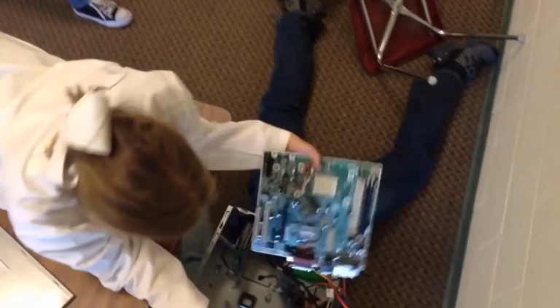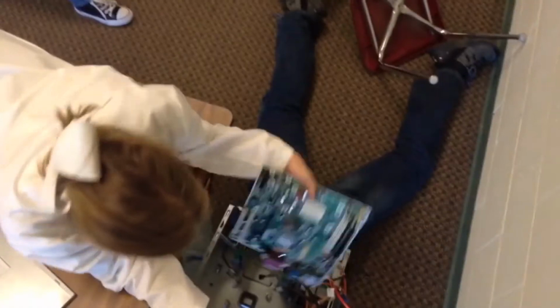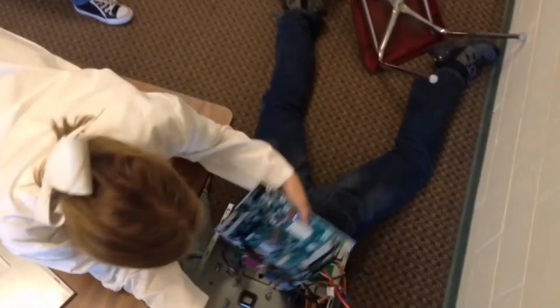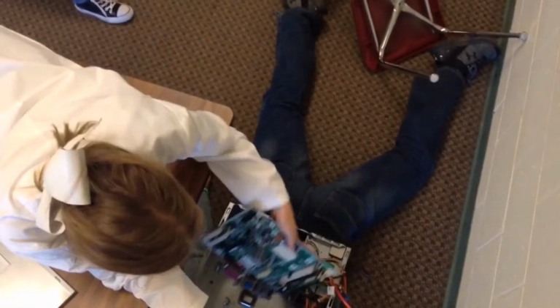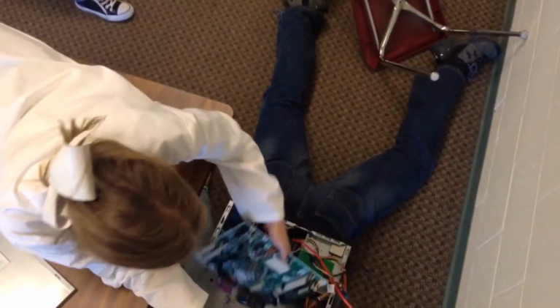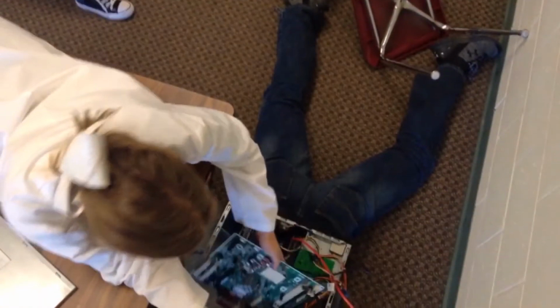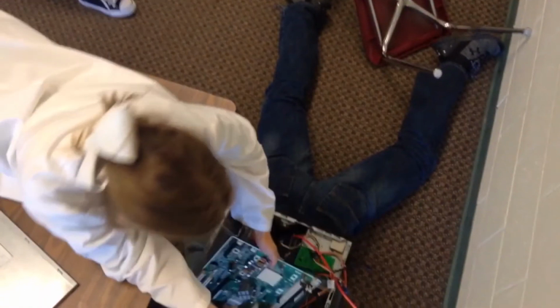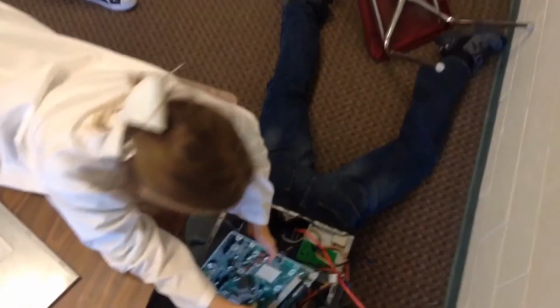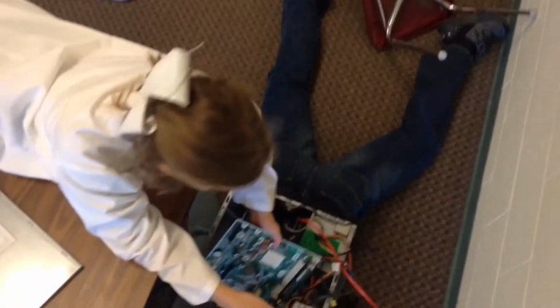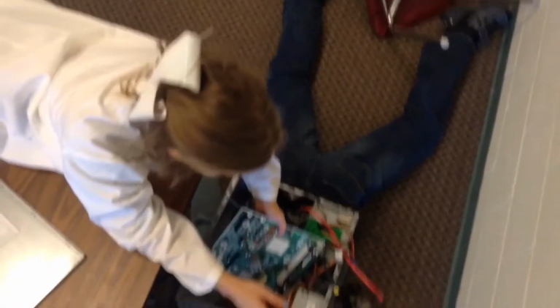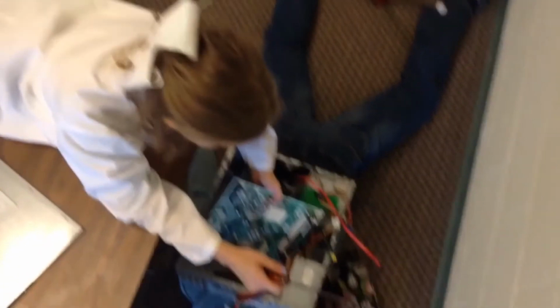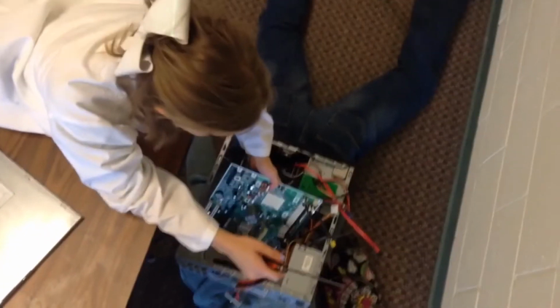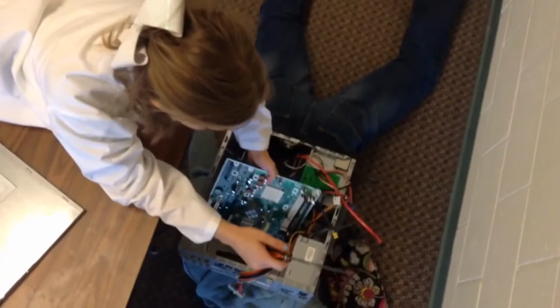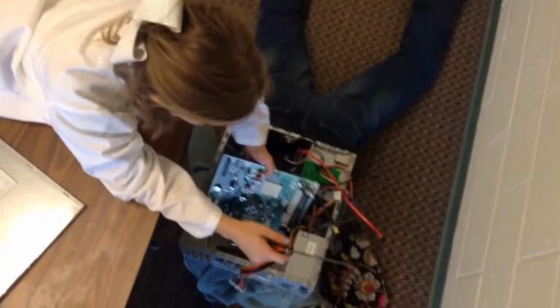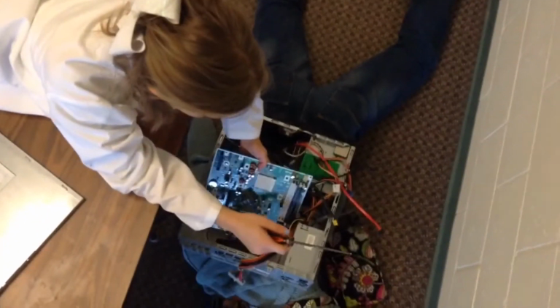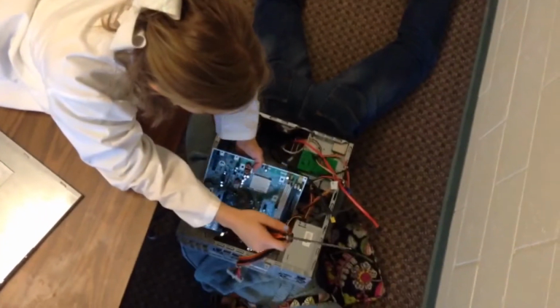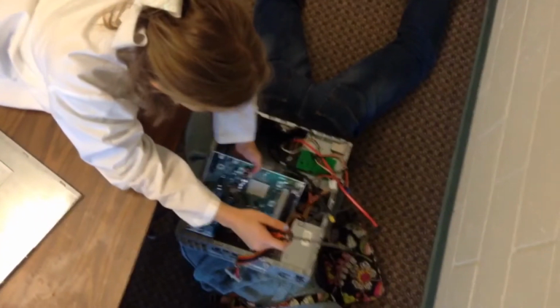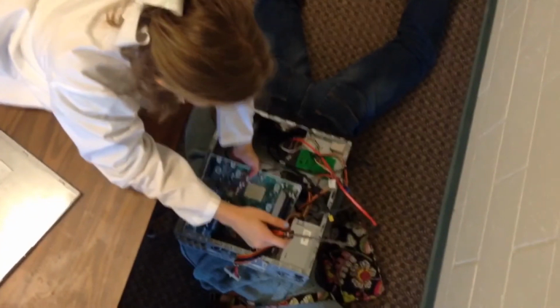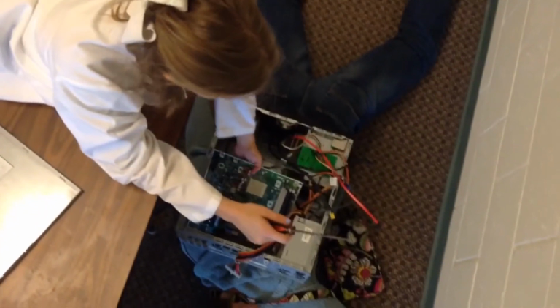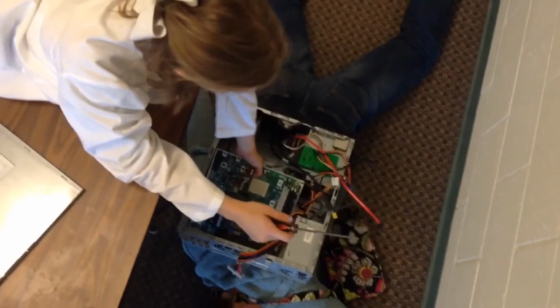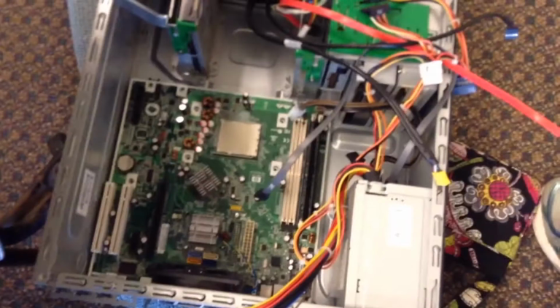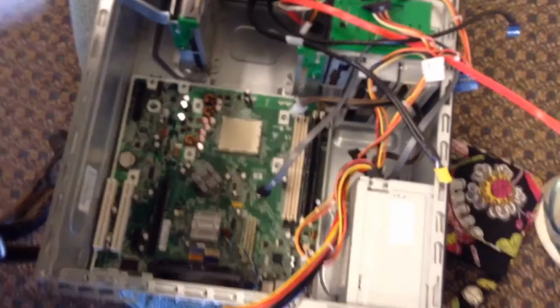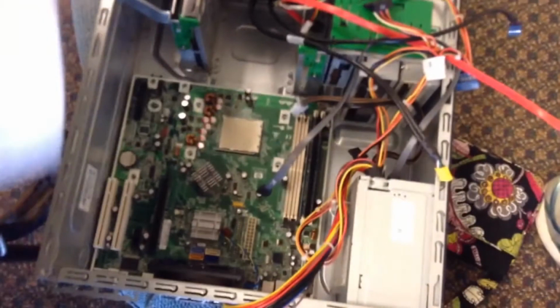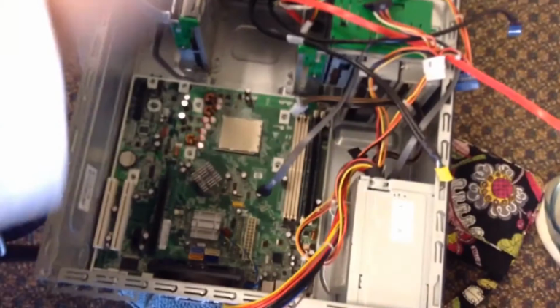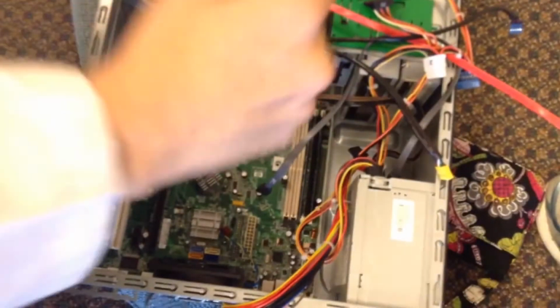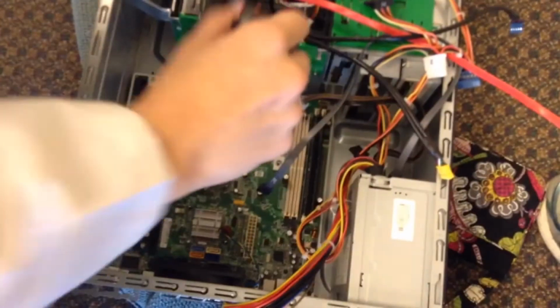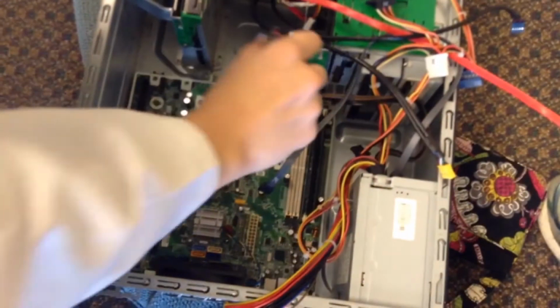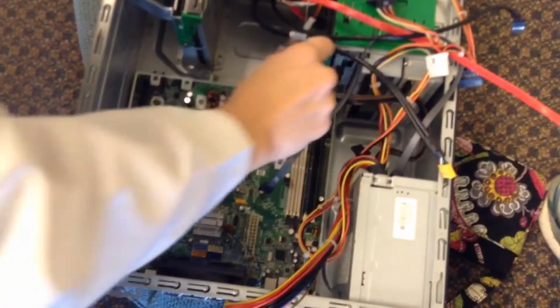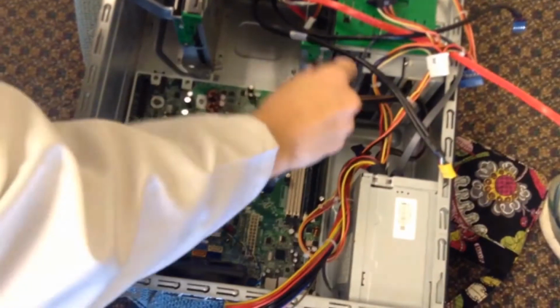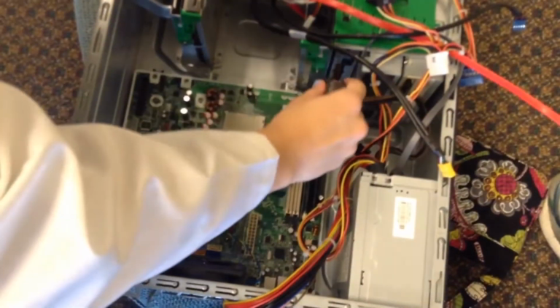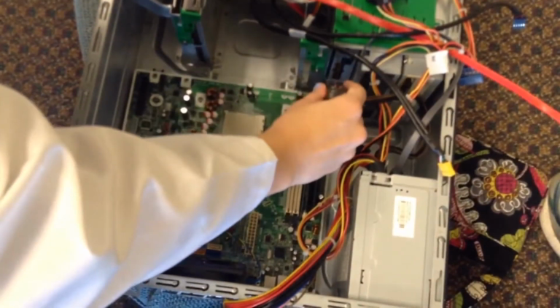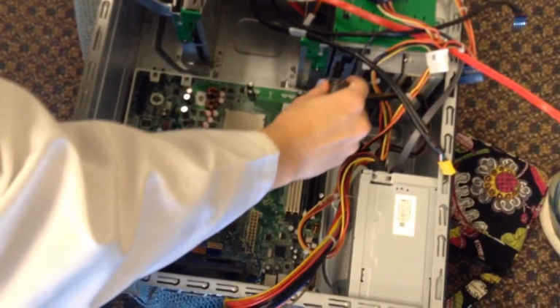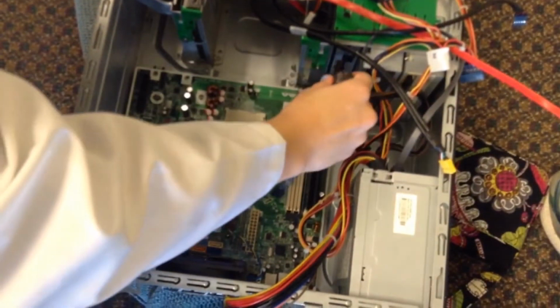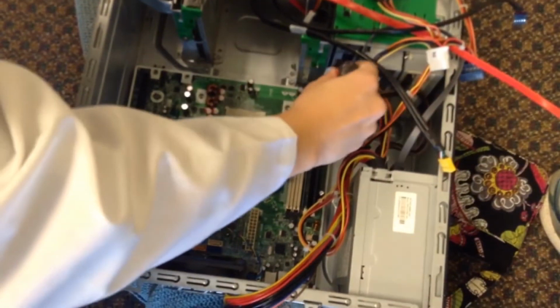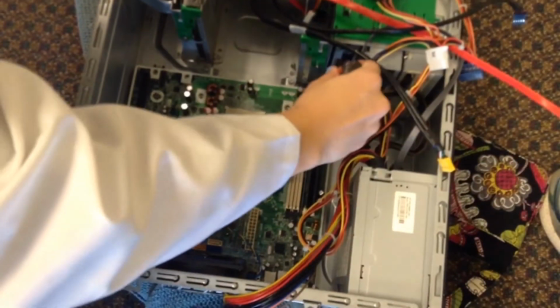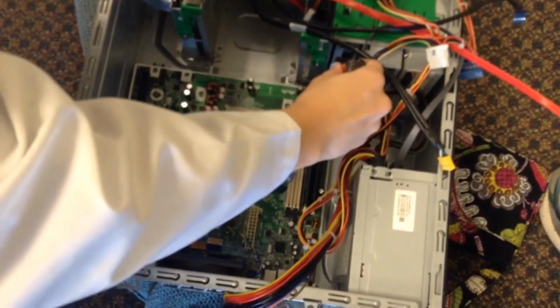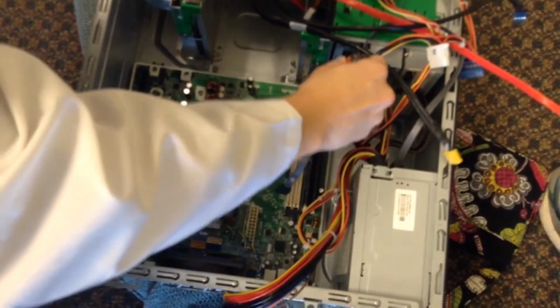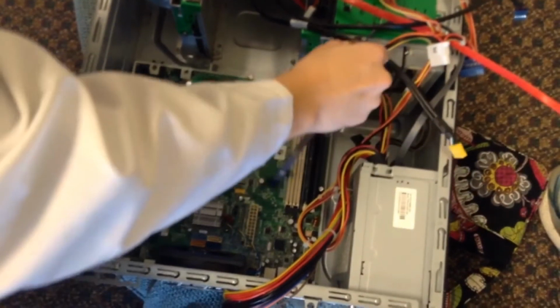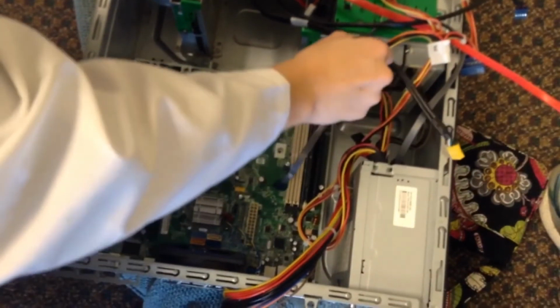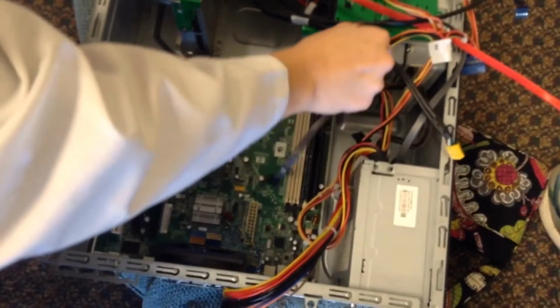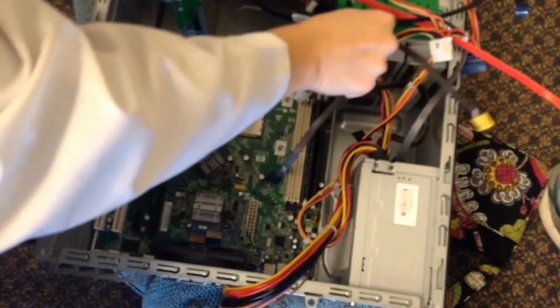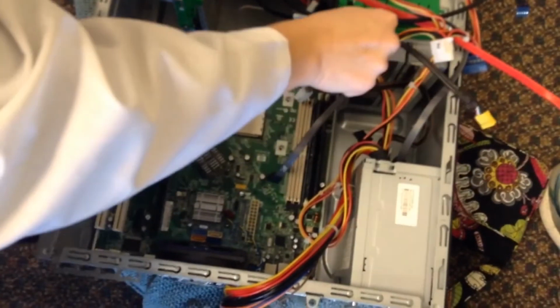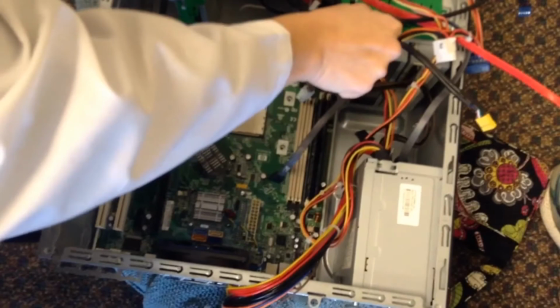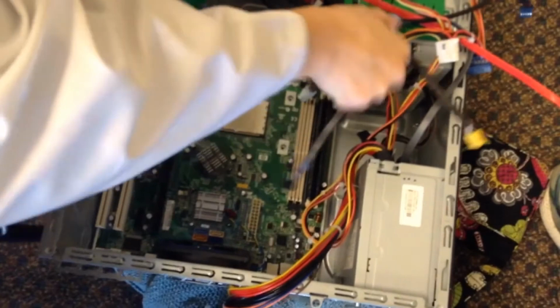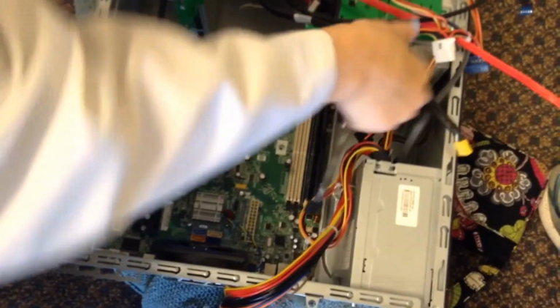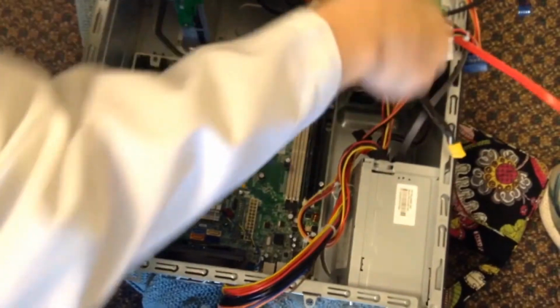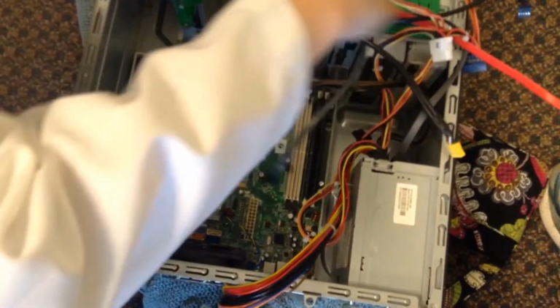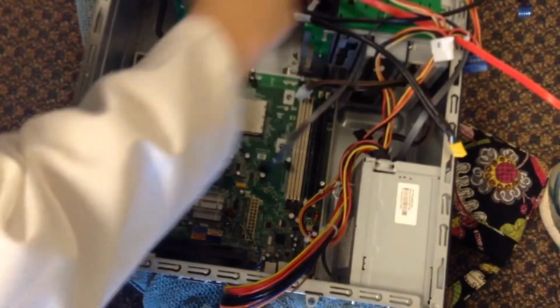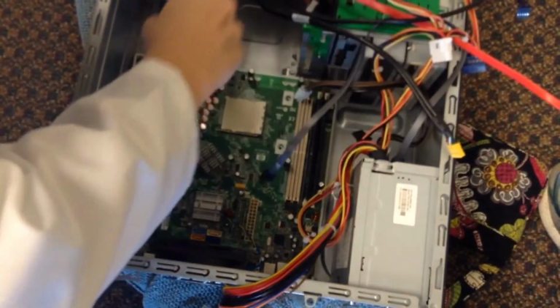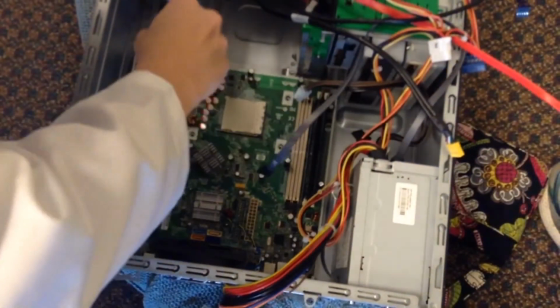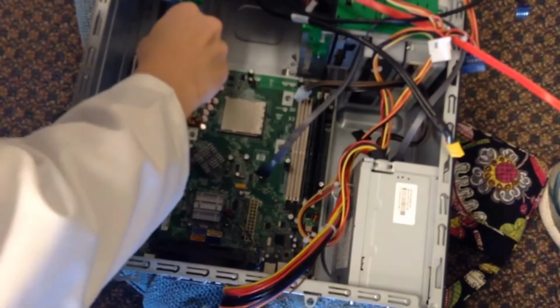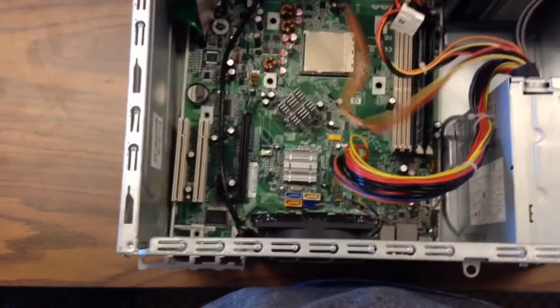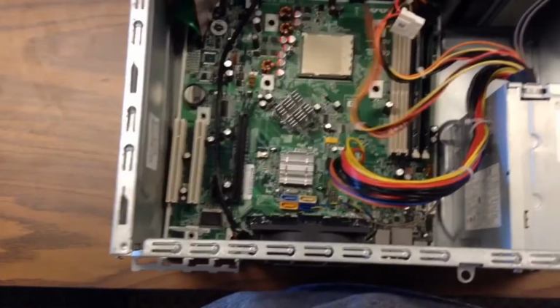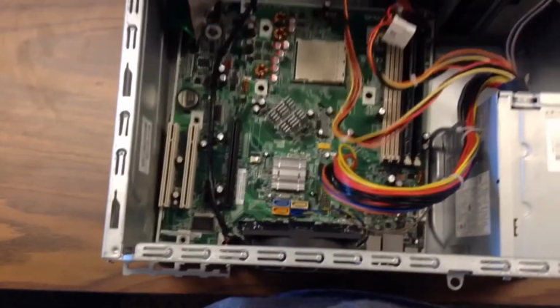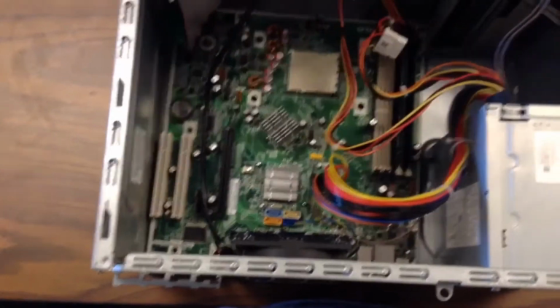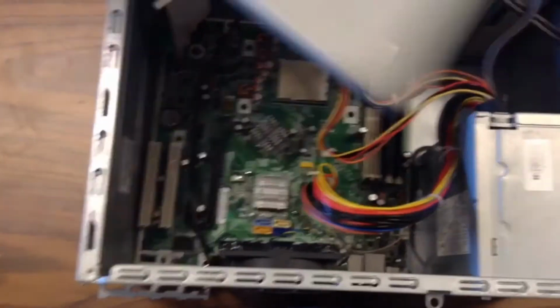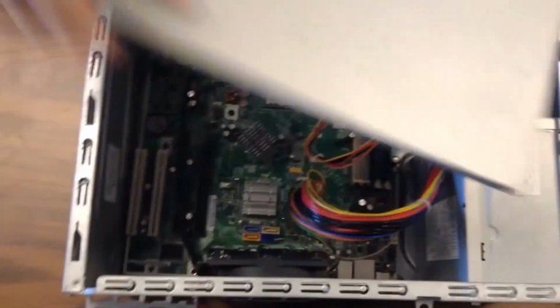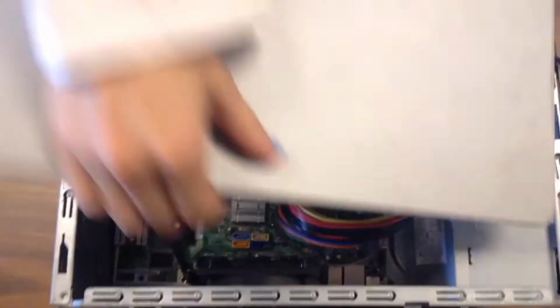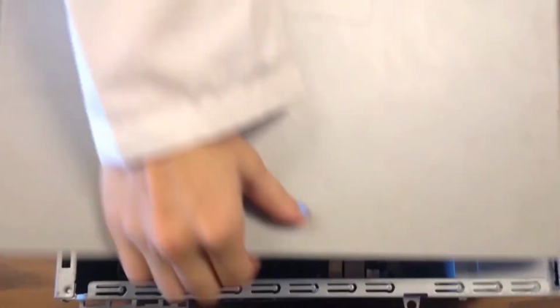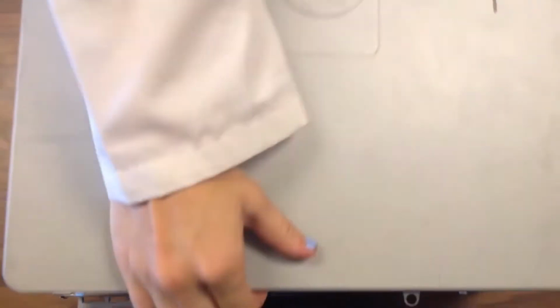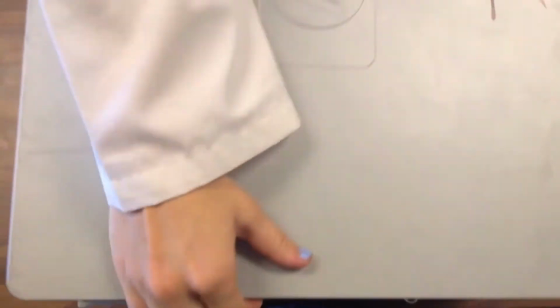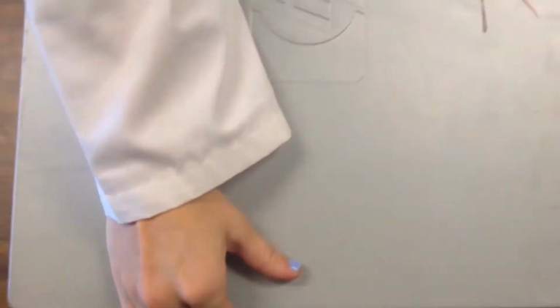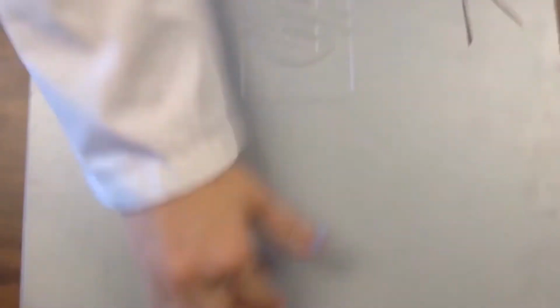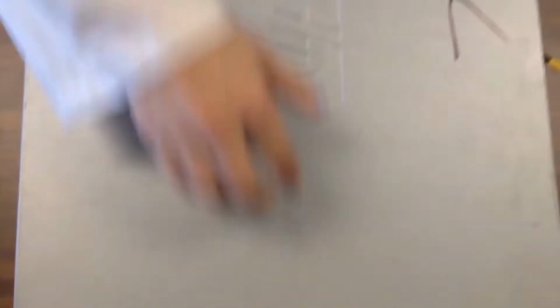The motherboard is placed the wrong way, so what we need to do is unscrew it, take it out, and put it in the correct way. Then we'll plug all these pieces back in, and everything should be good to go.